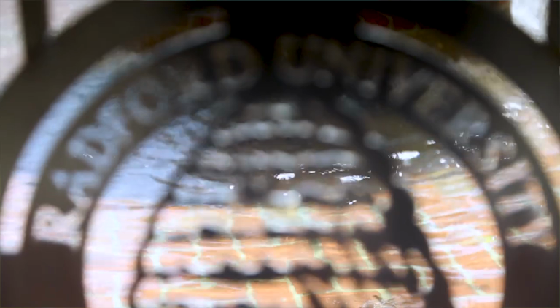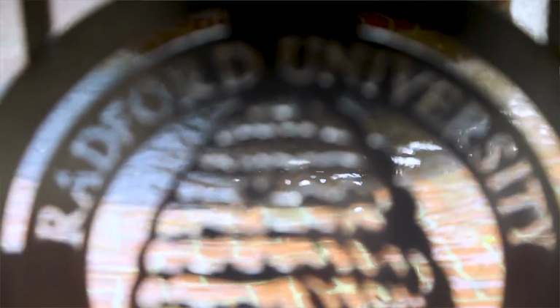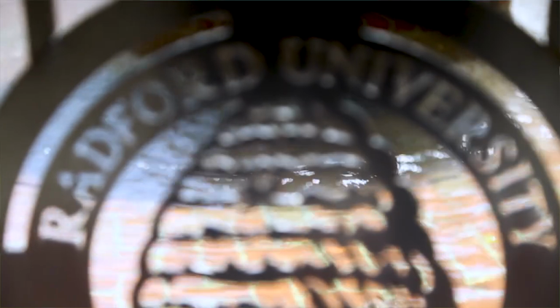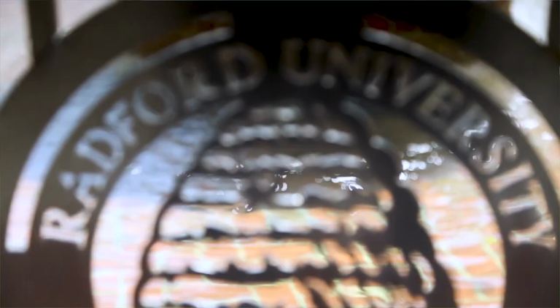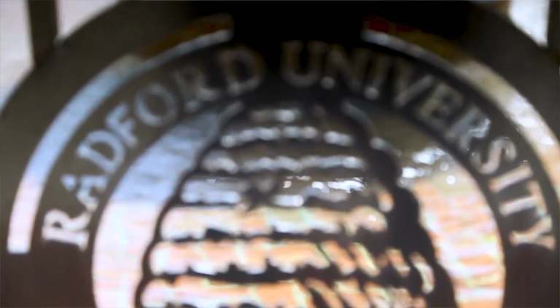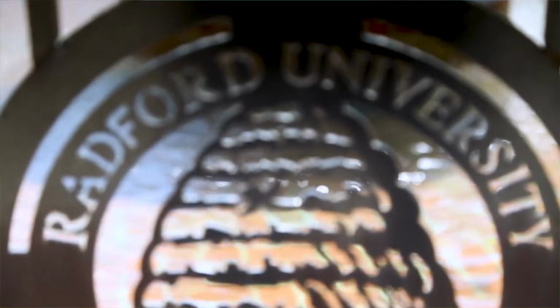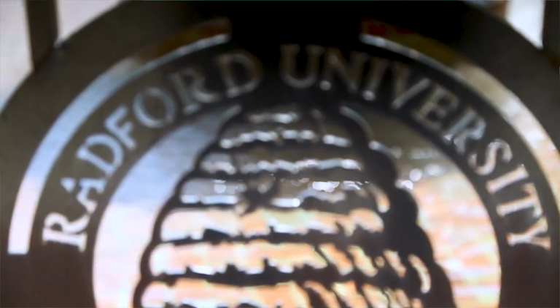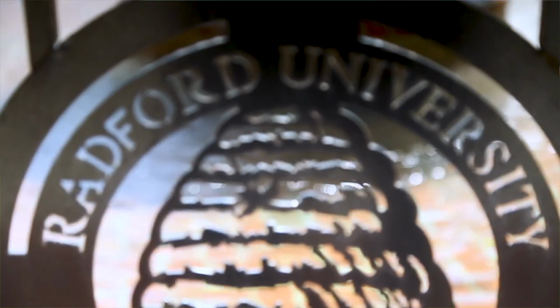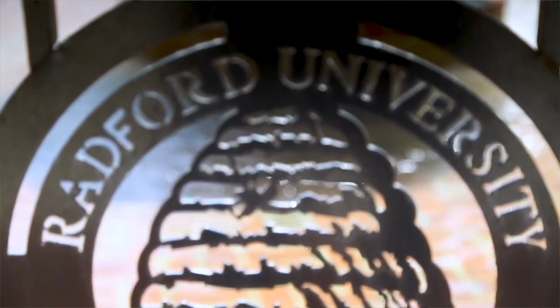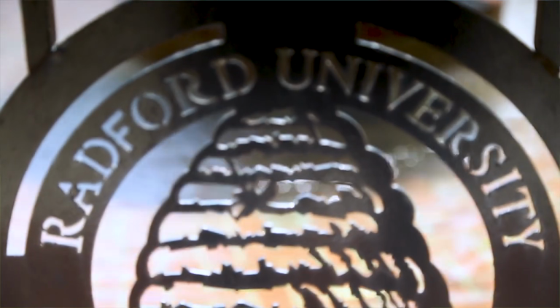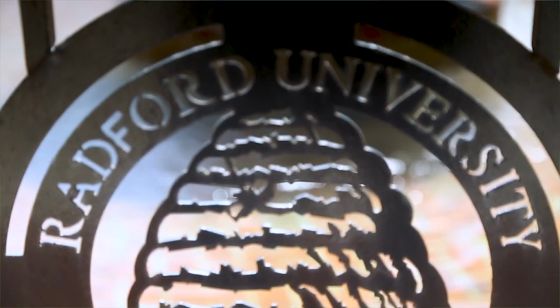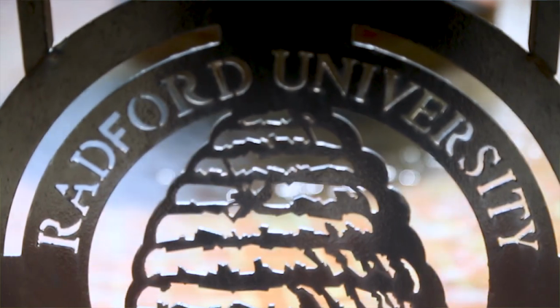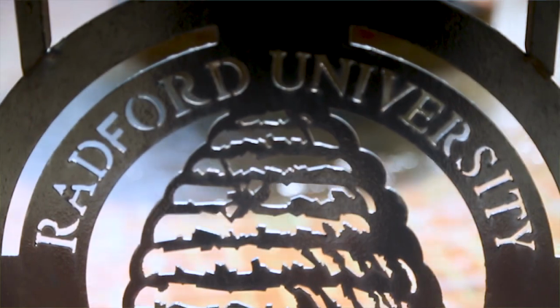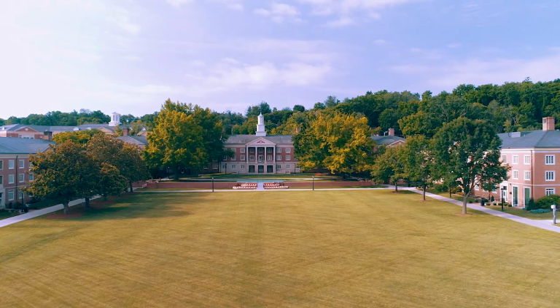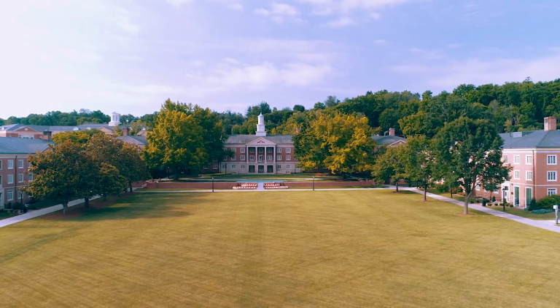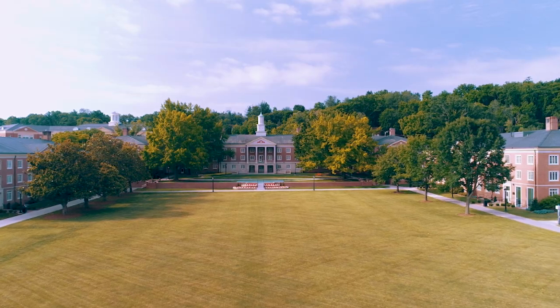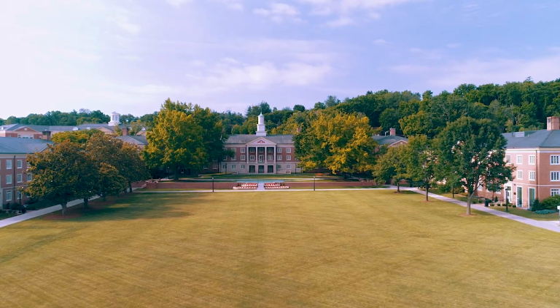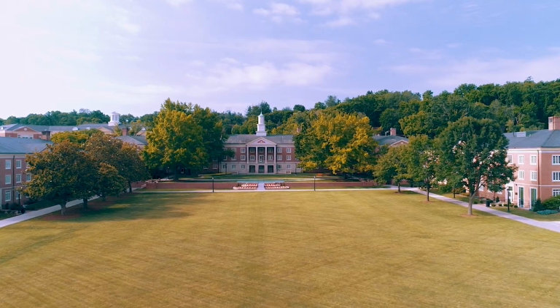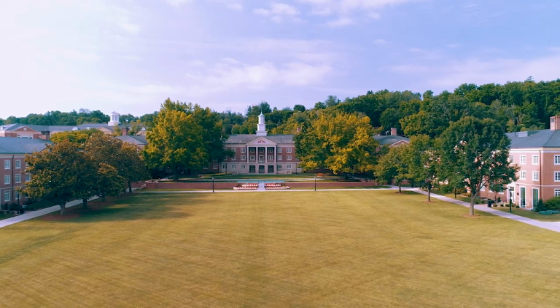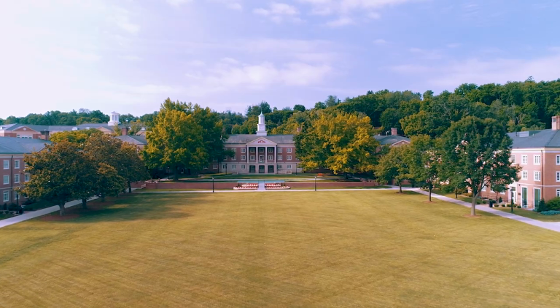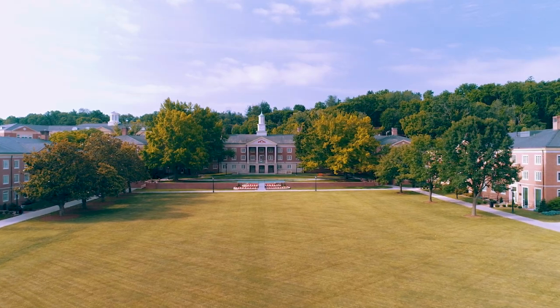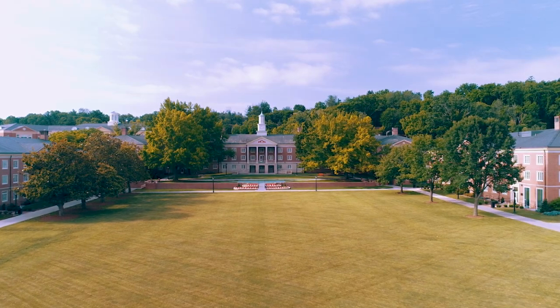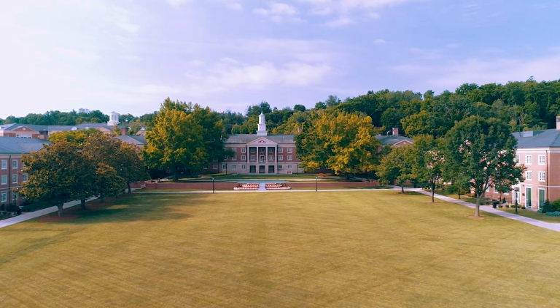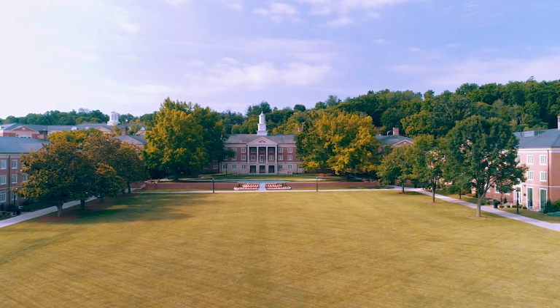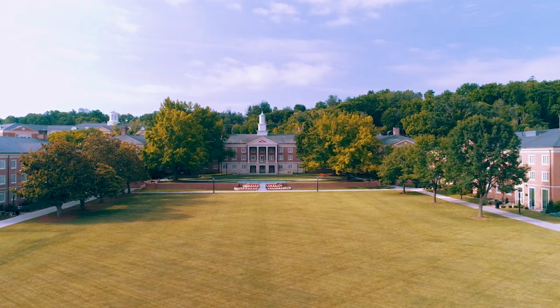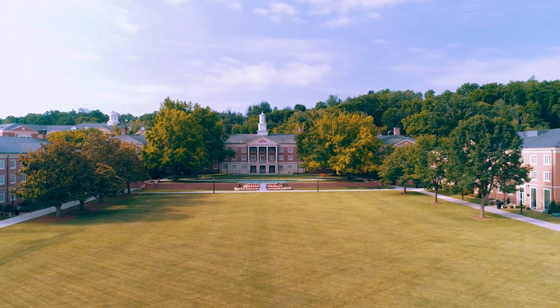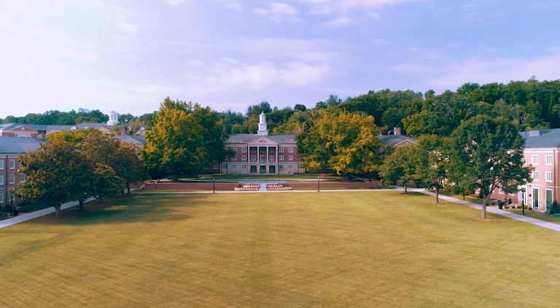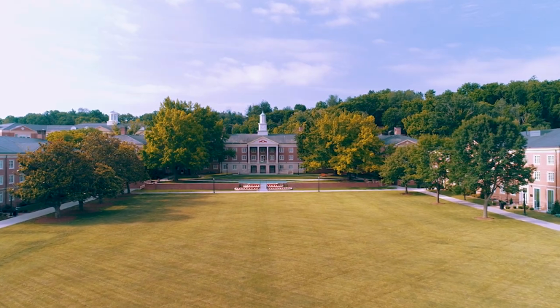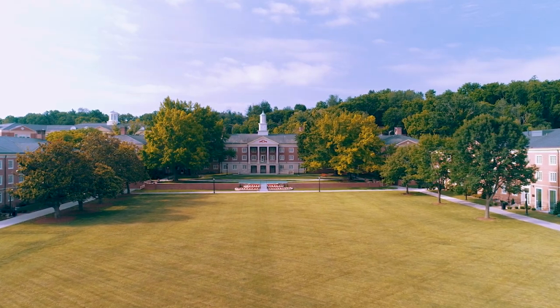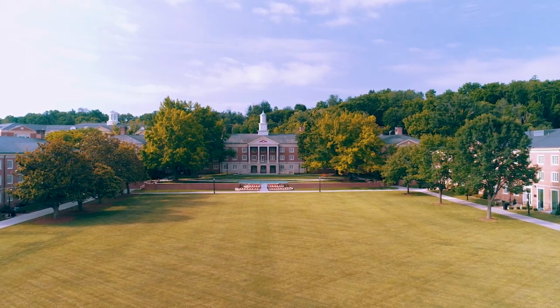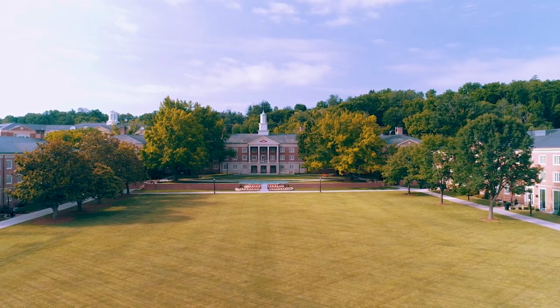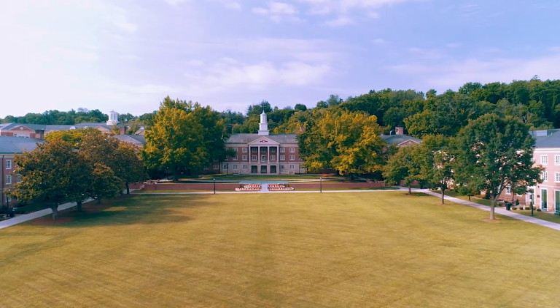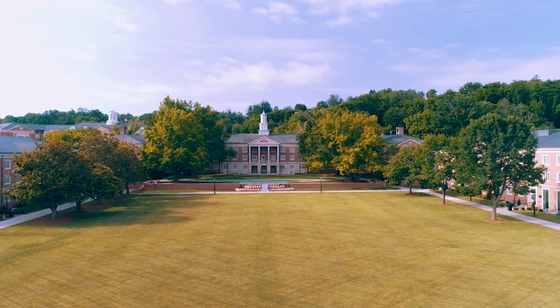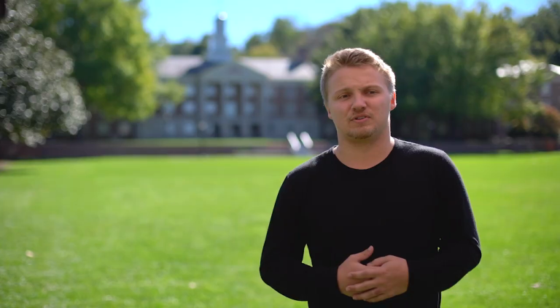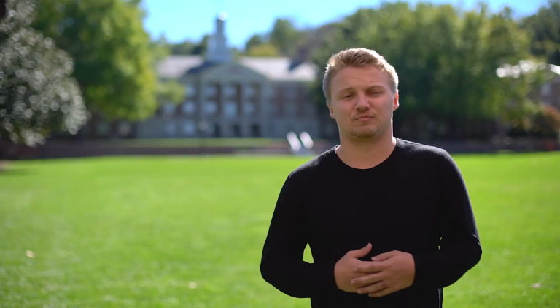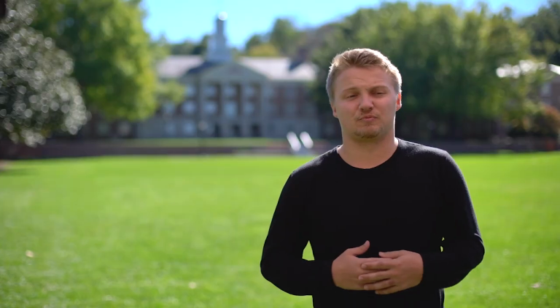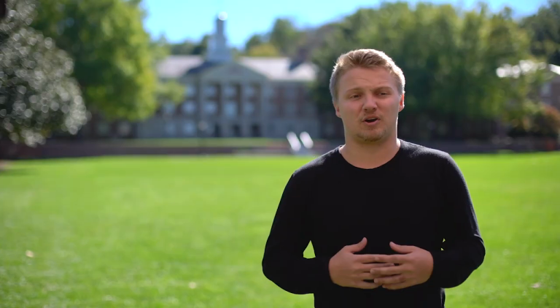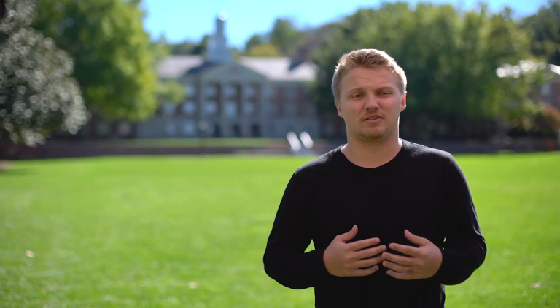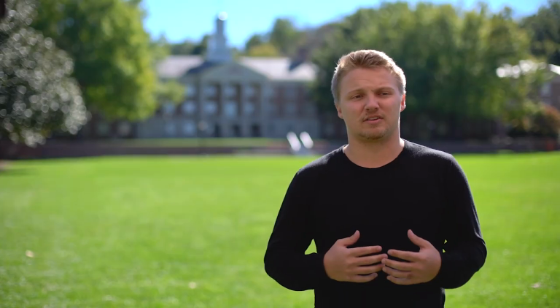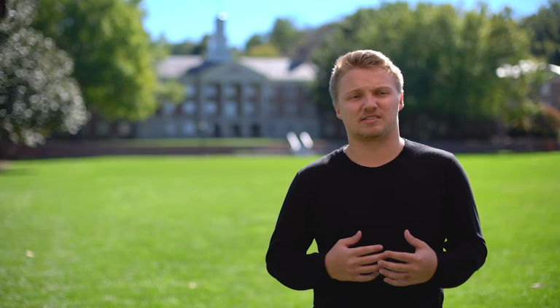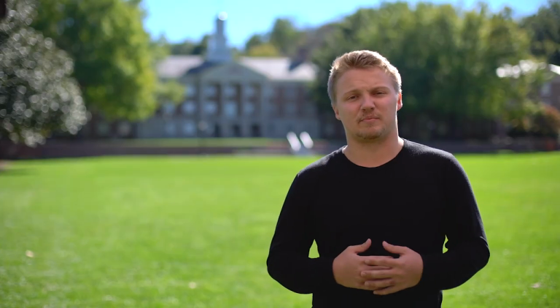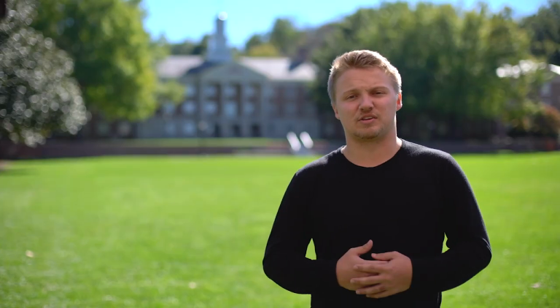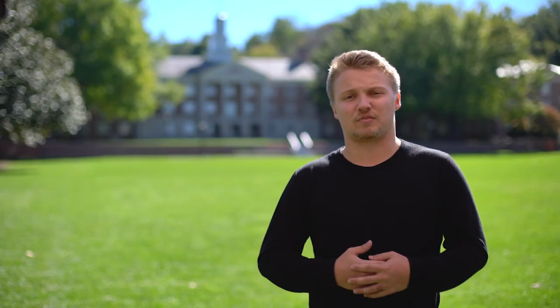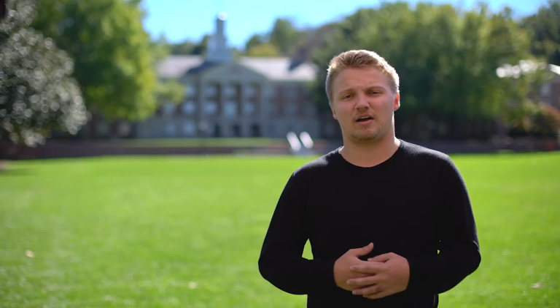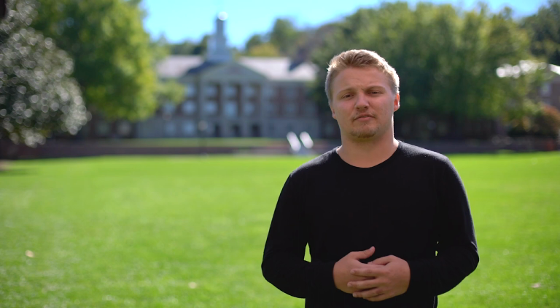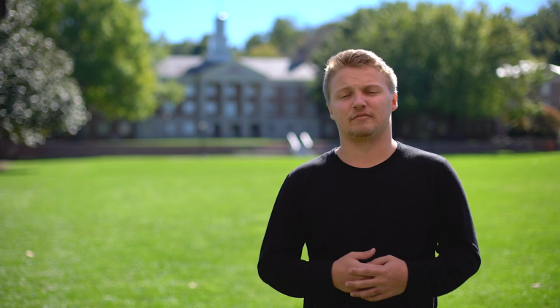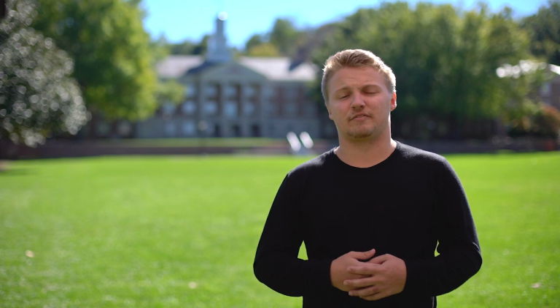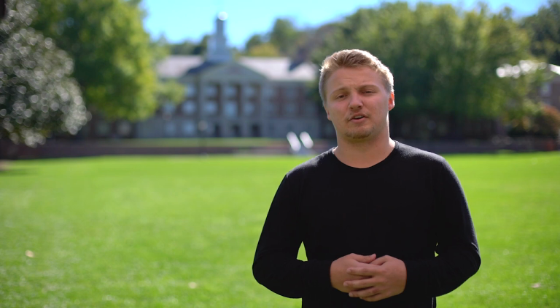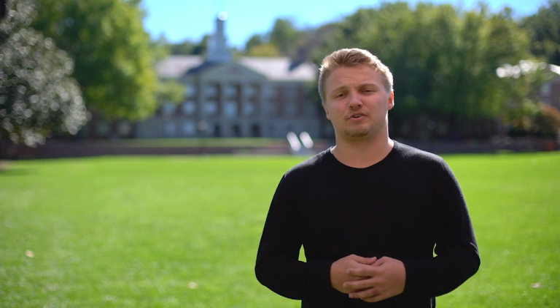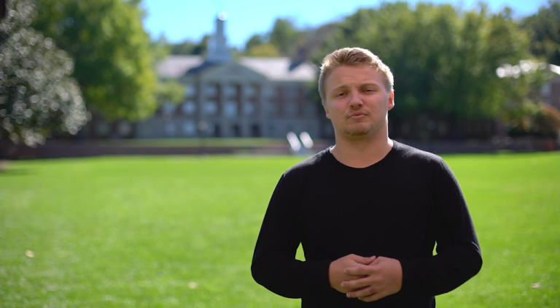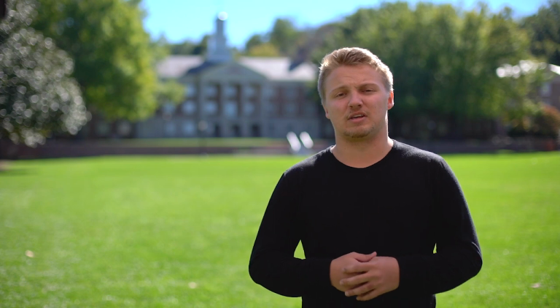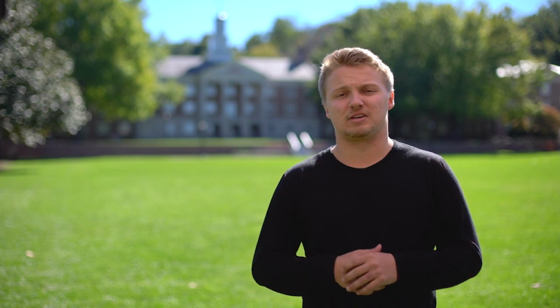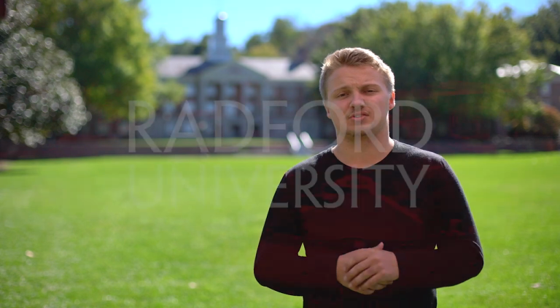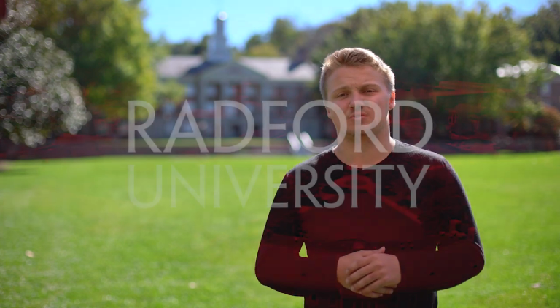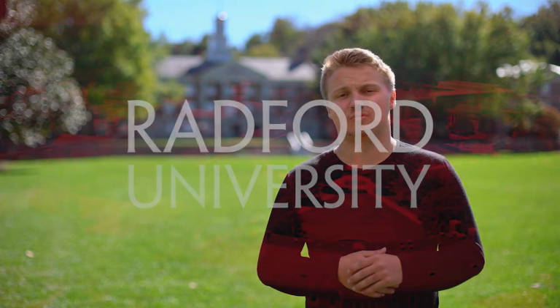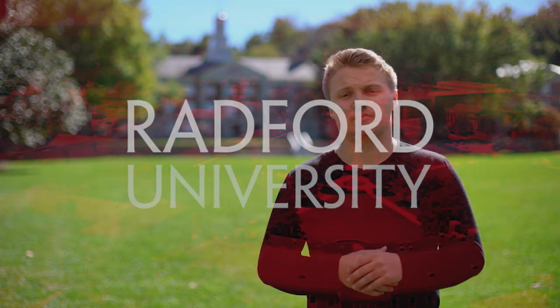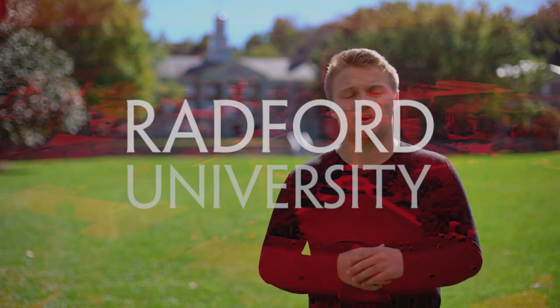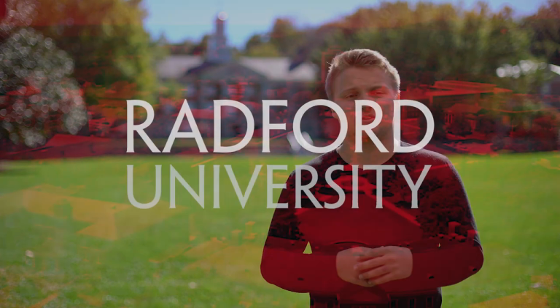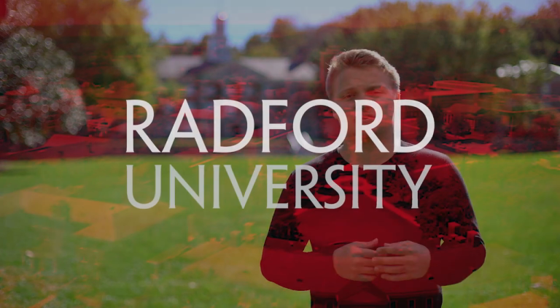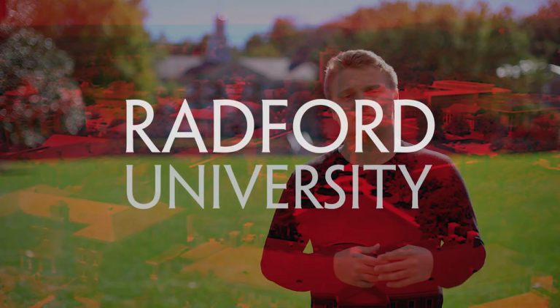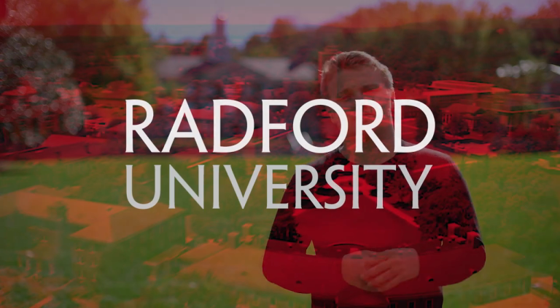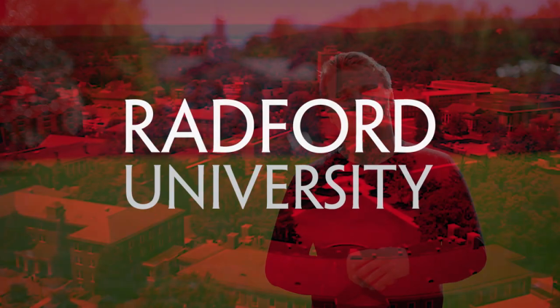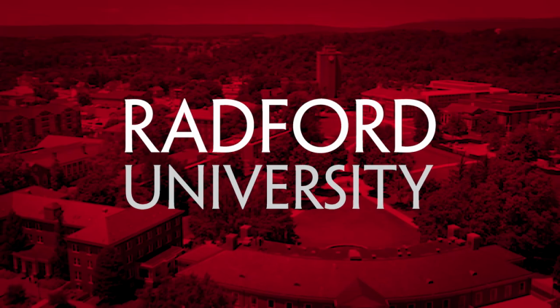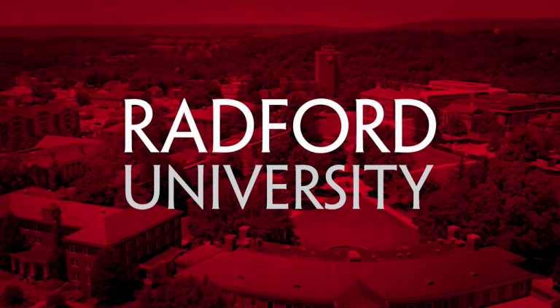All of these terms and abbreviations are things that Radford students should really know. It's one of the things that makes Radford a very unique school from other institutions.